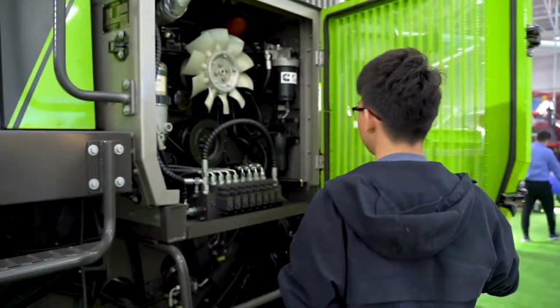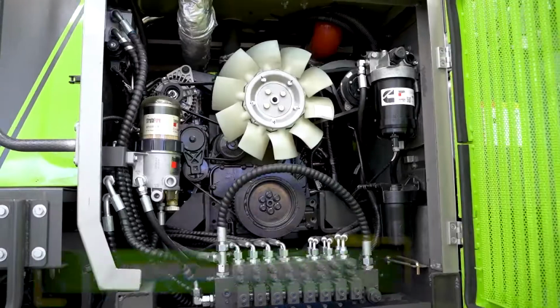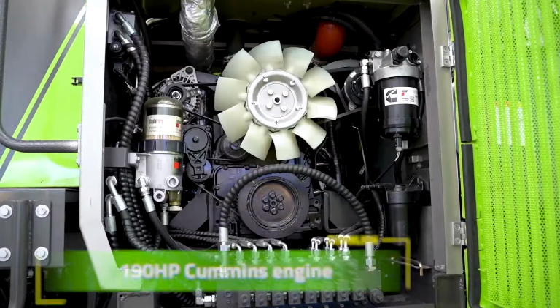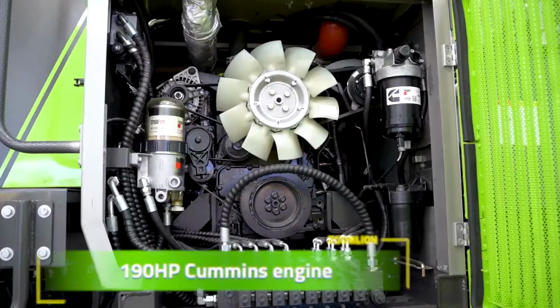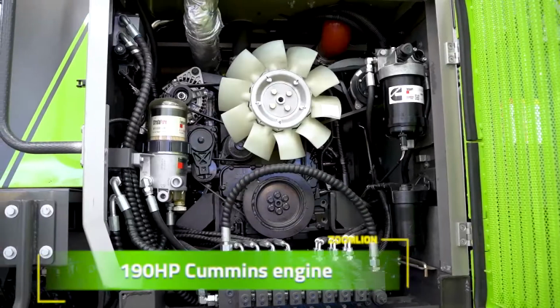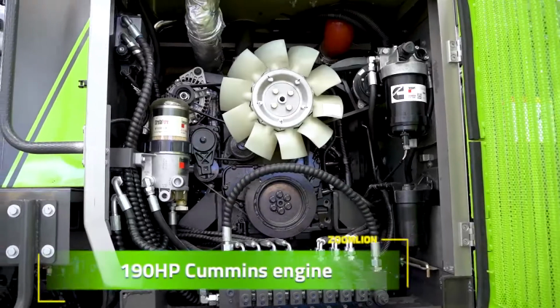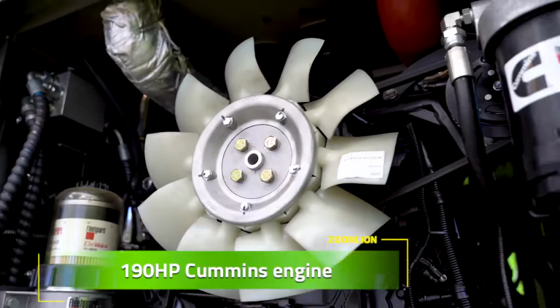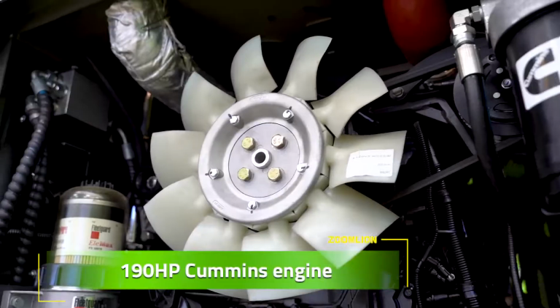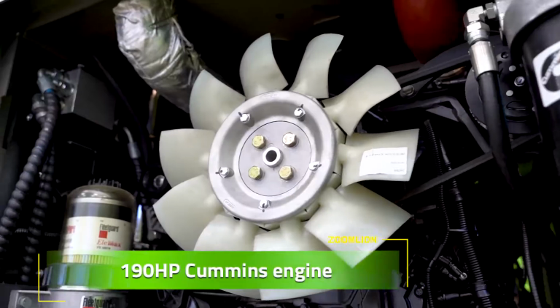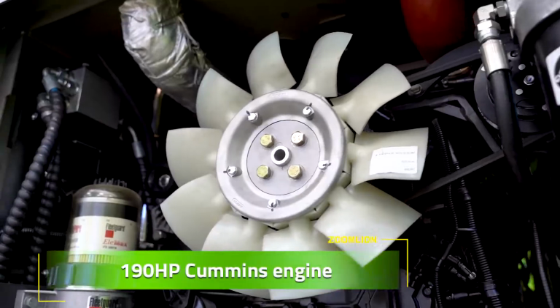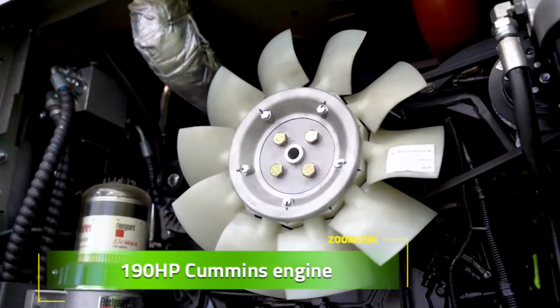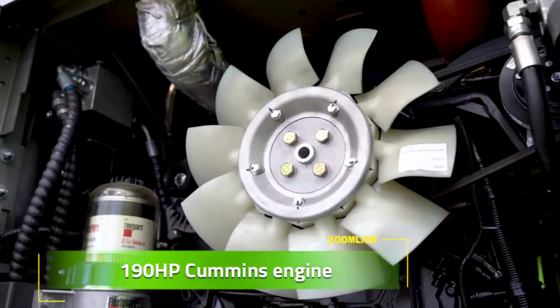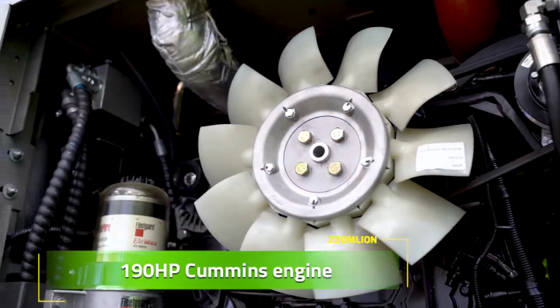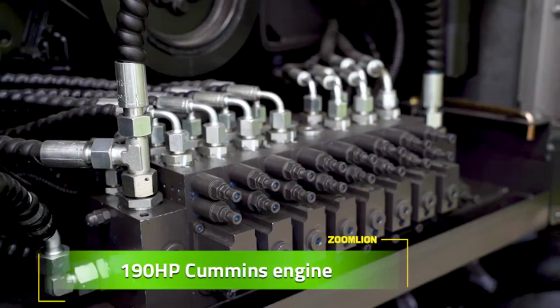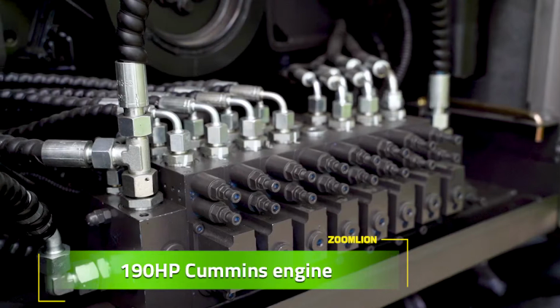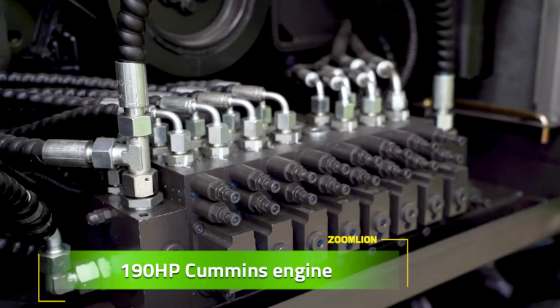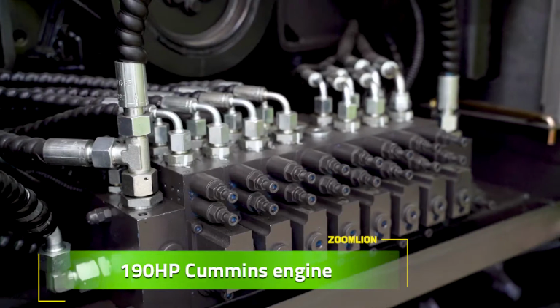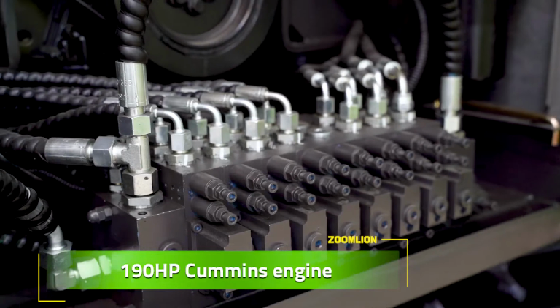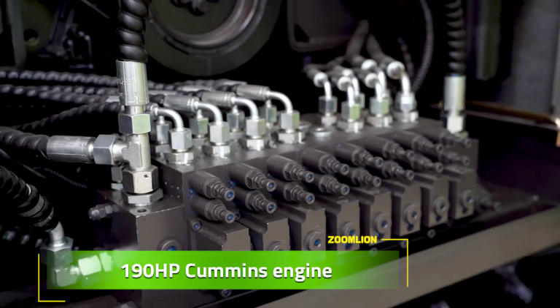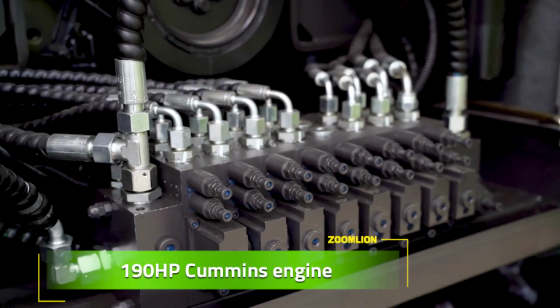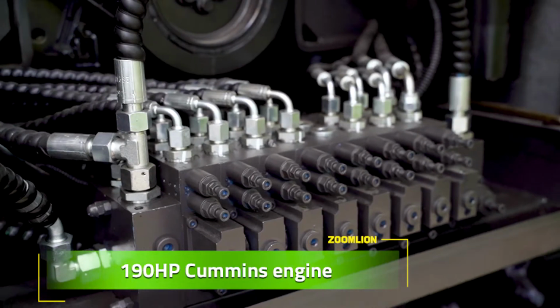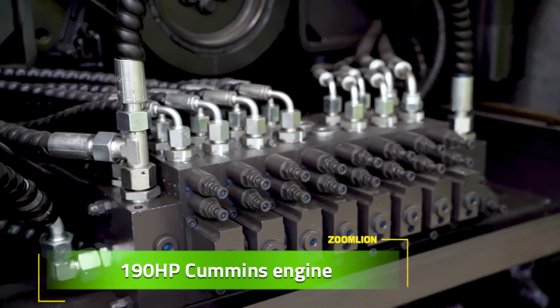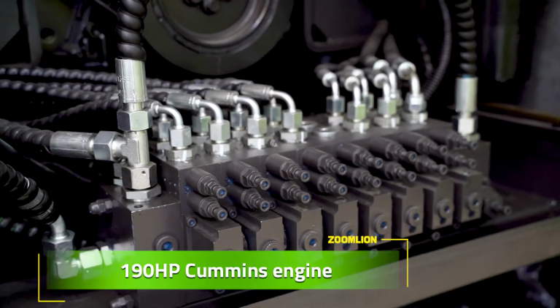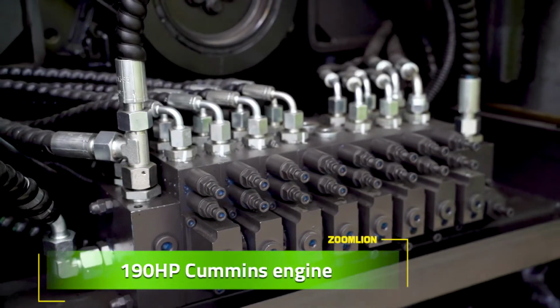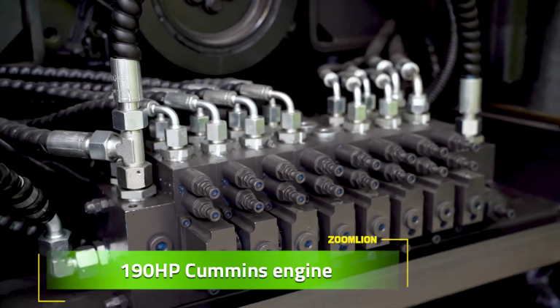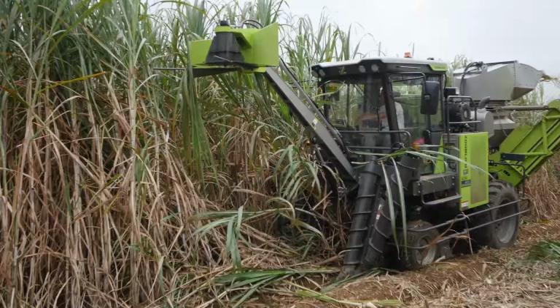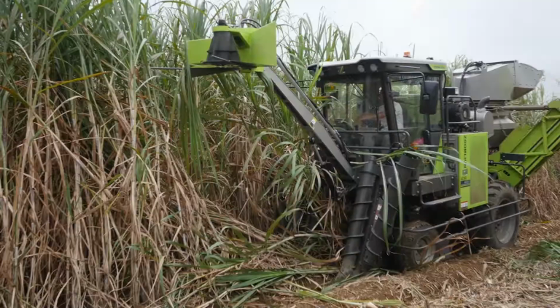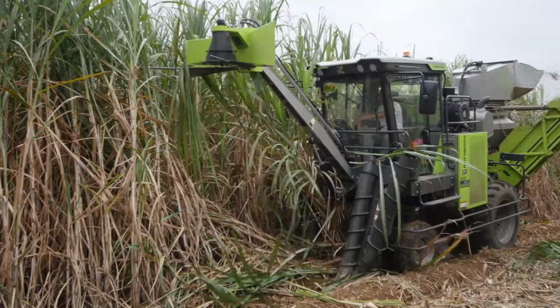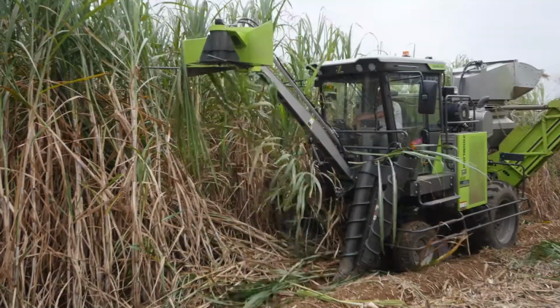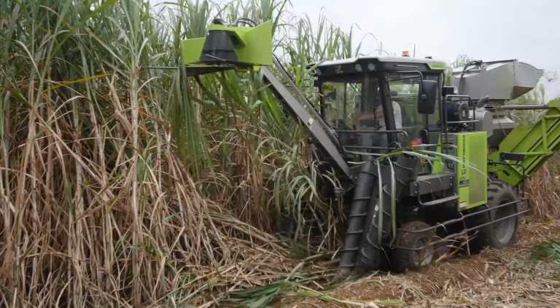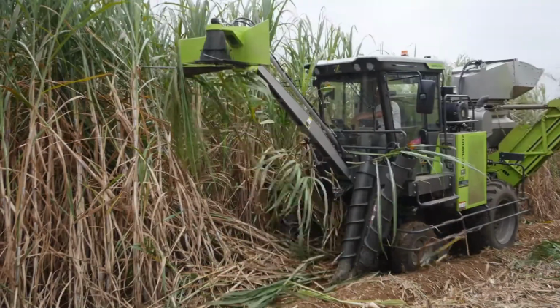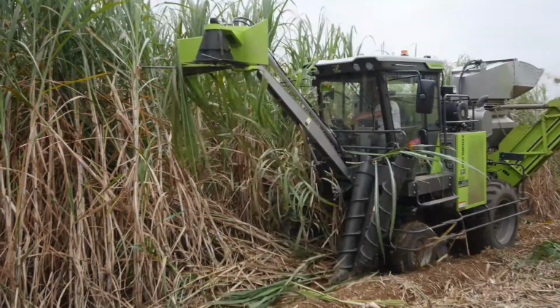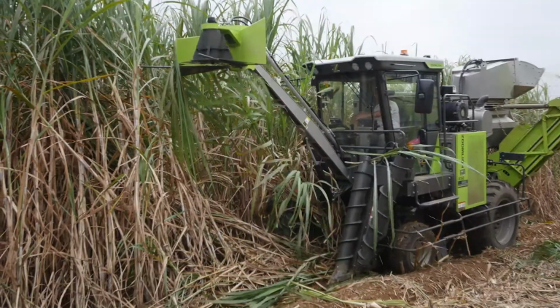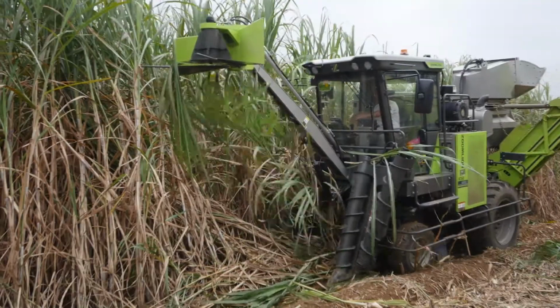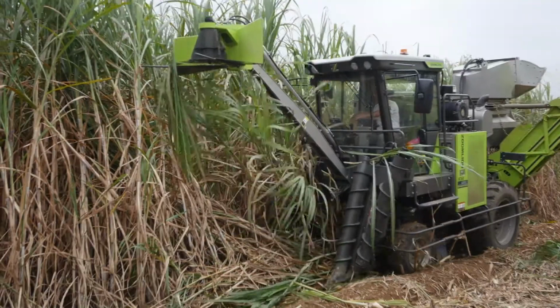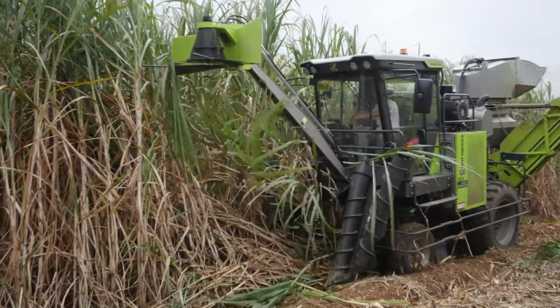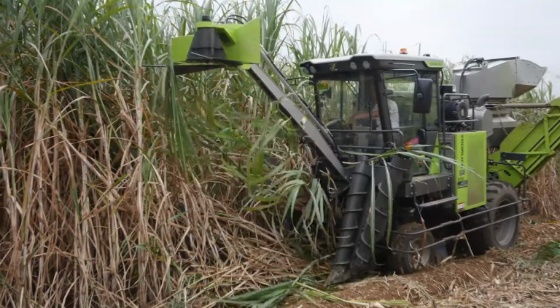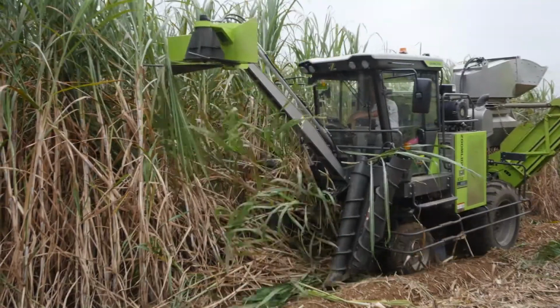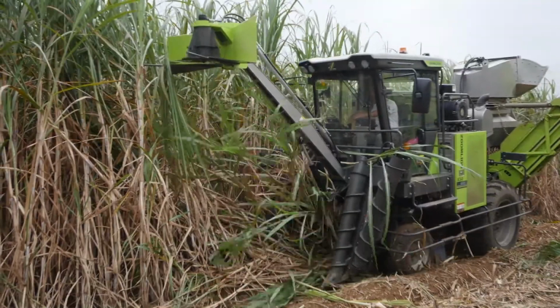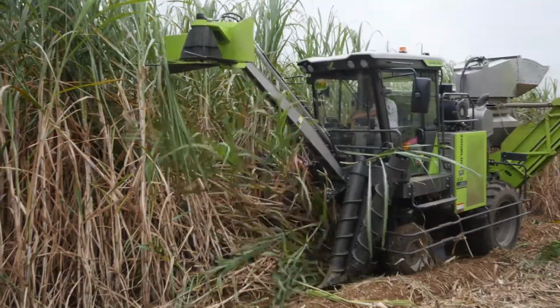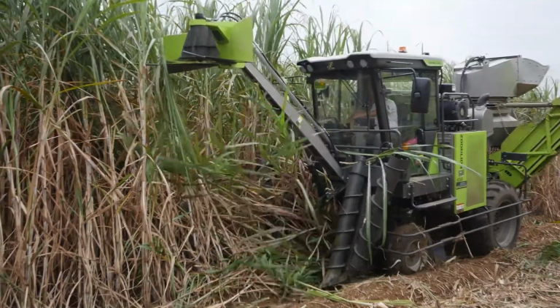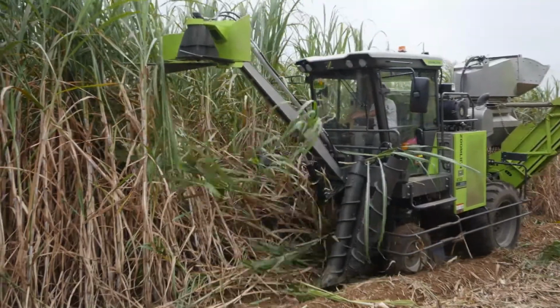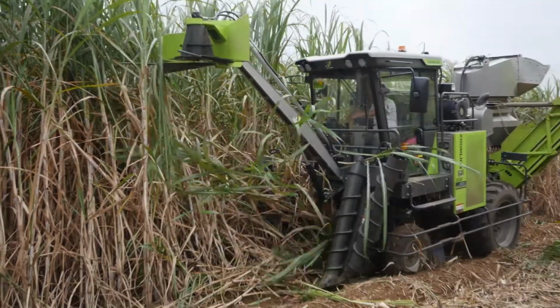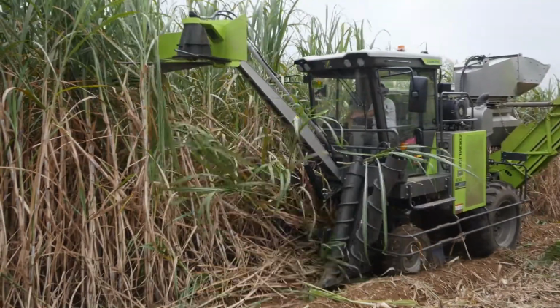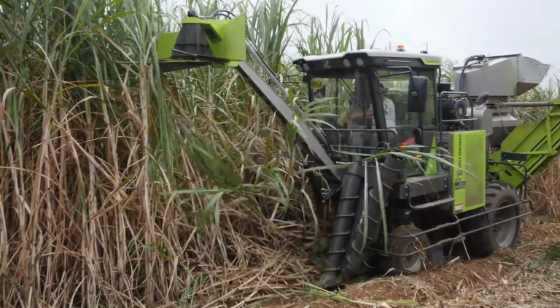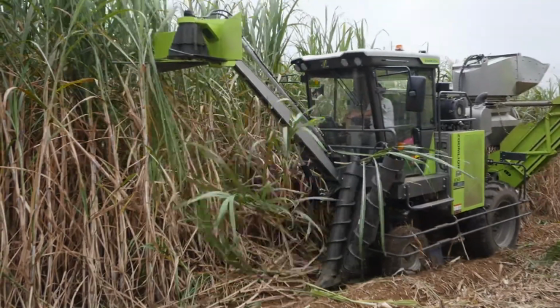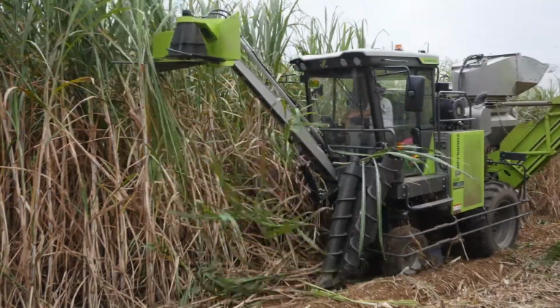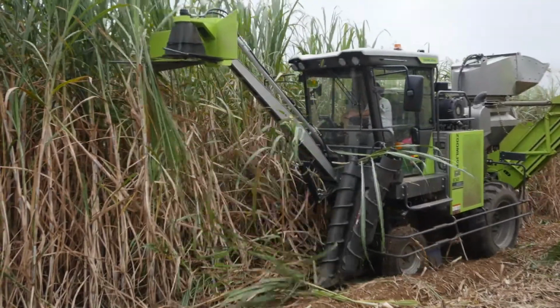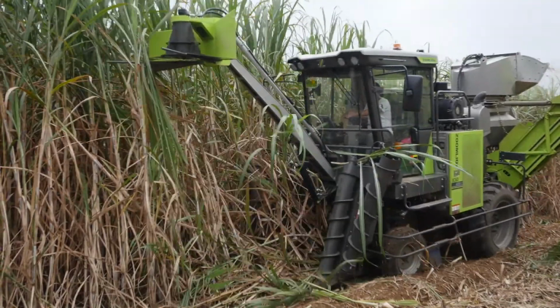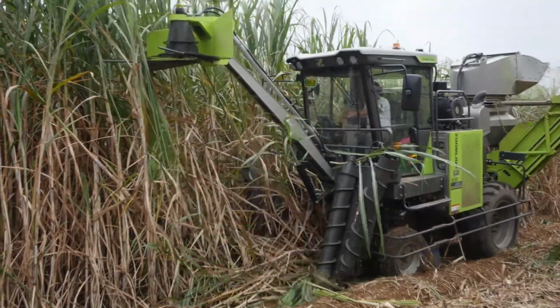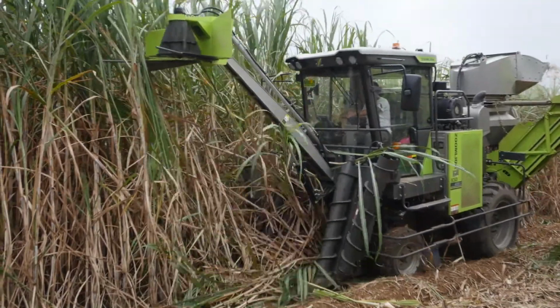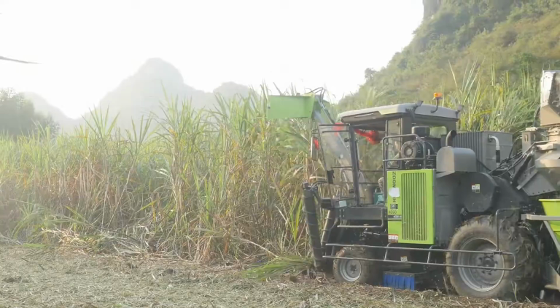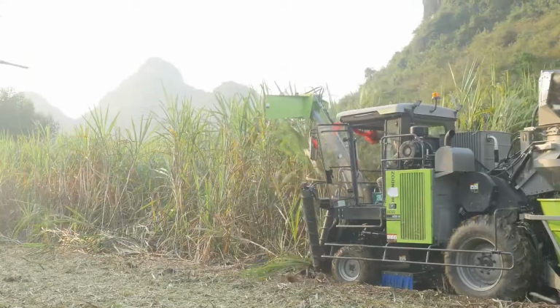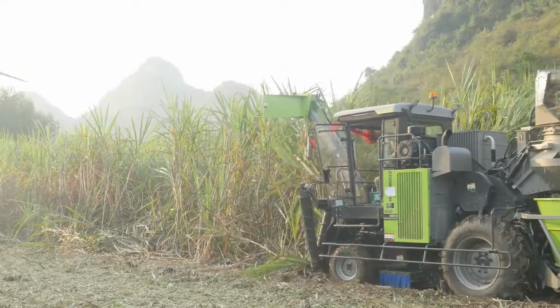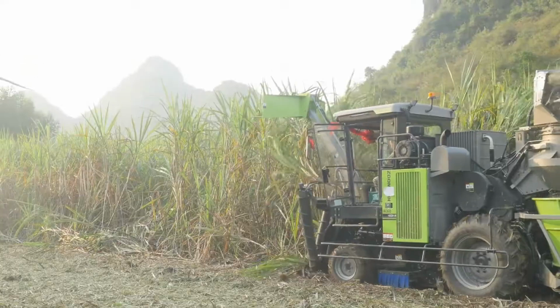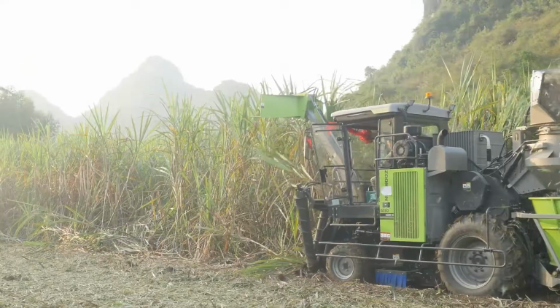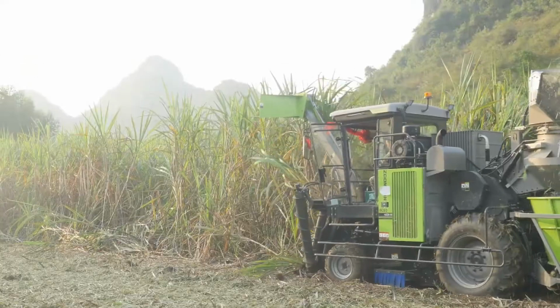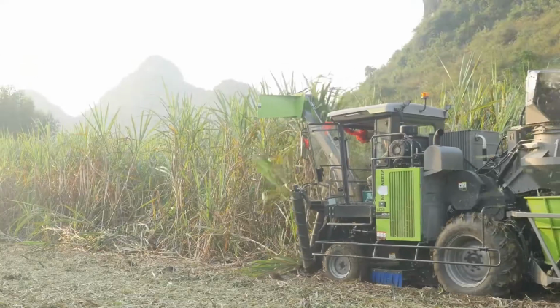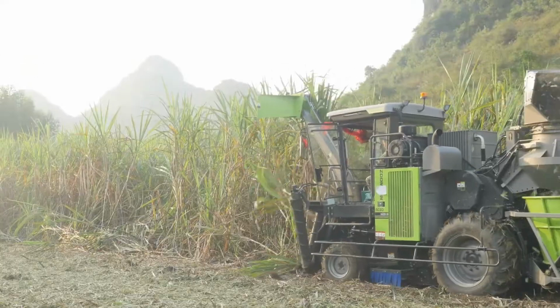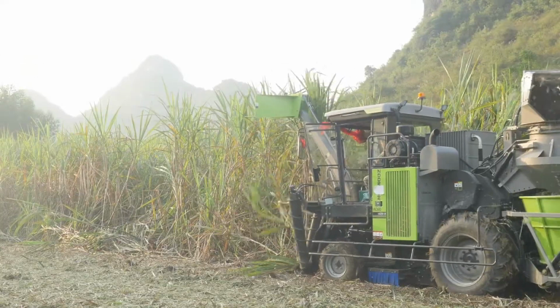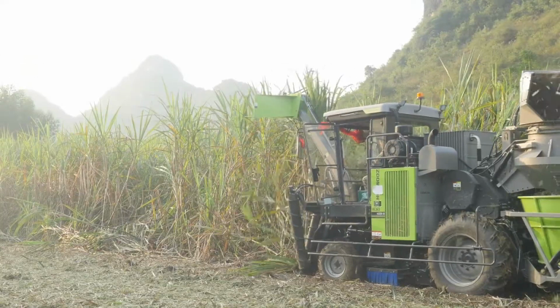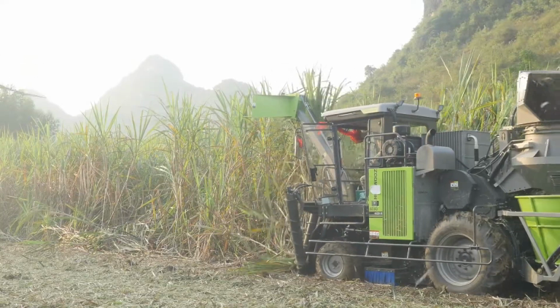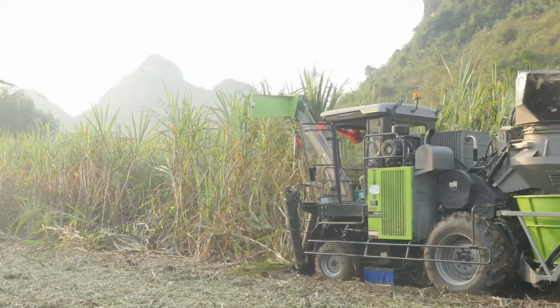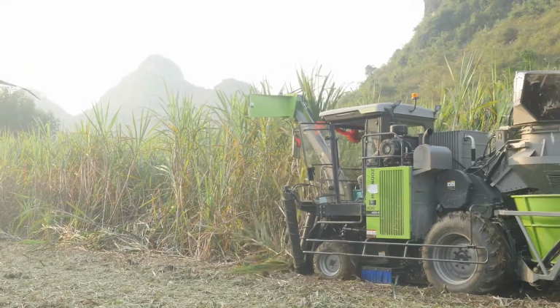Cummins engine, 190 HP. Good credibility, idle function — all for super fuel saving.